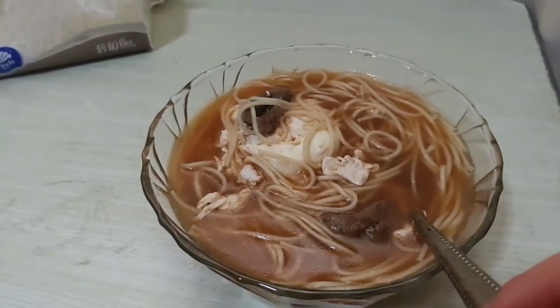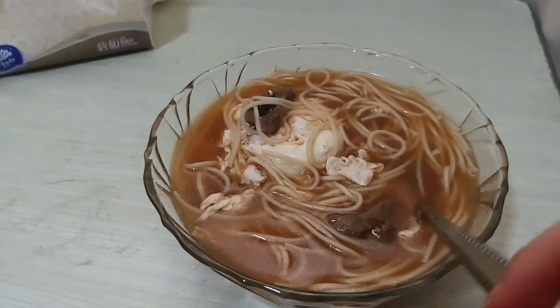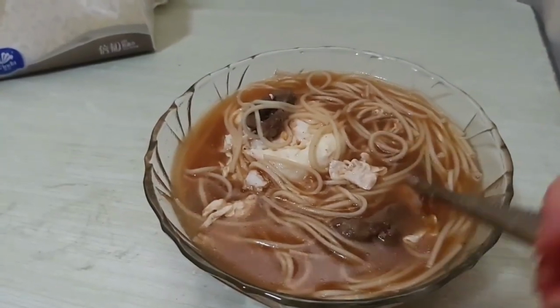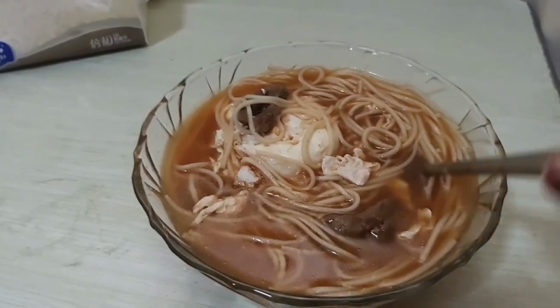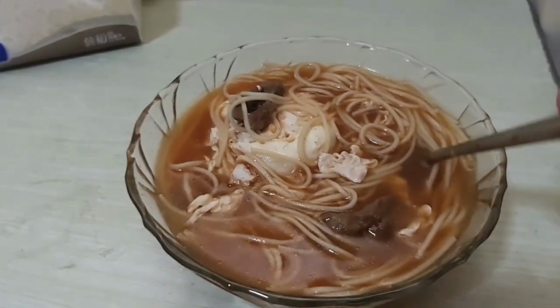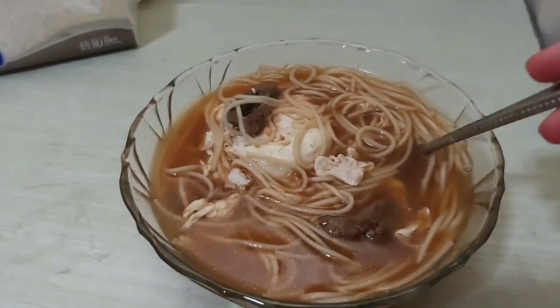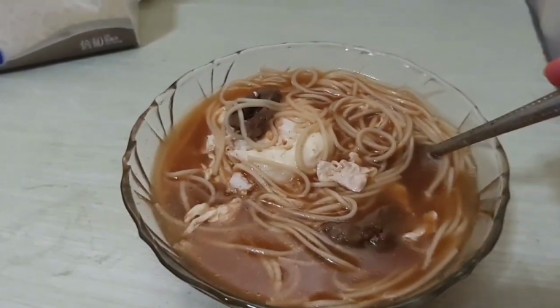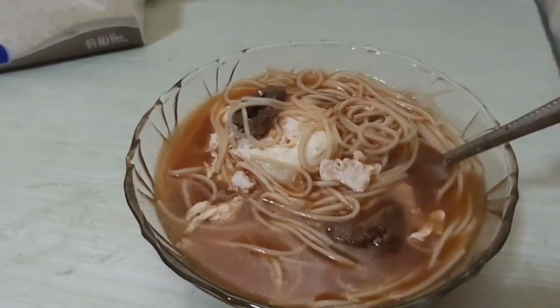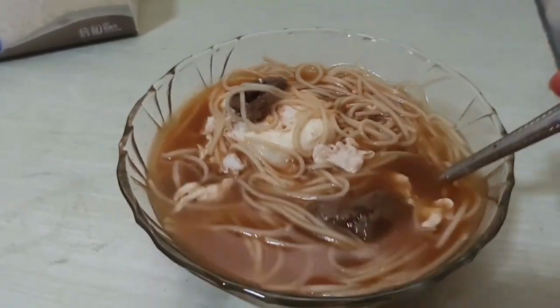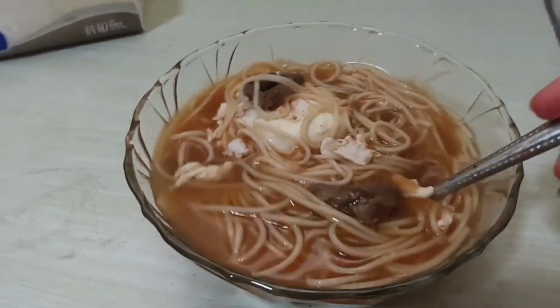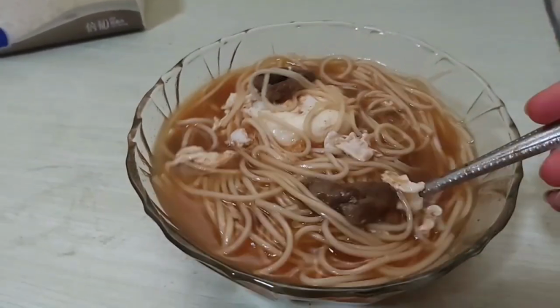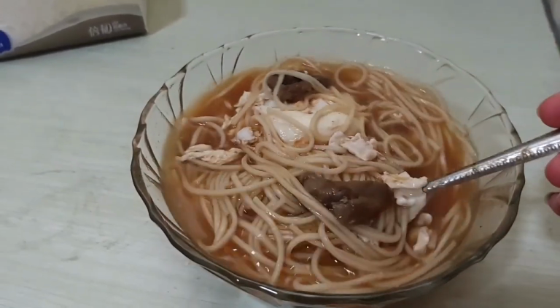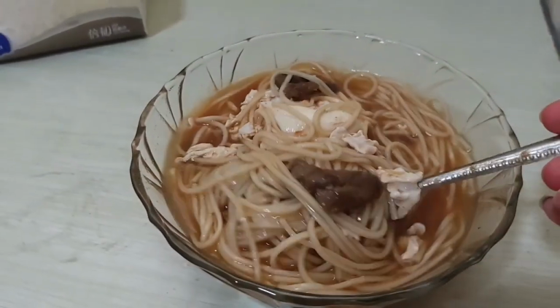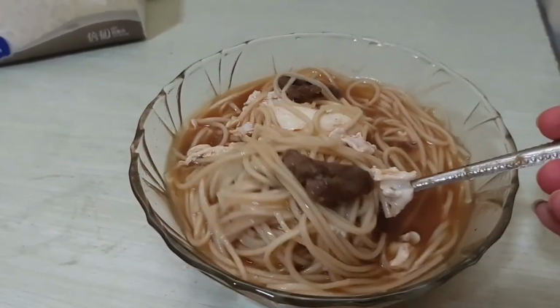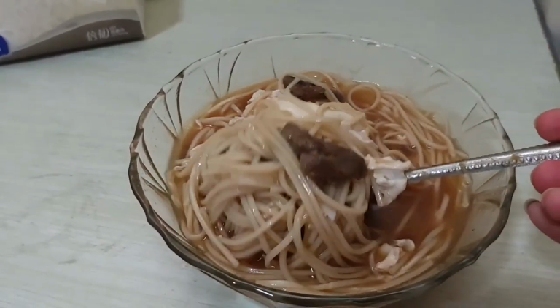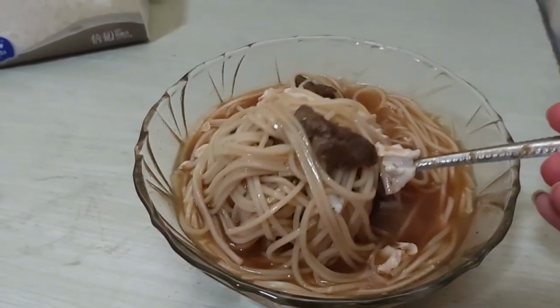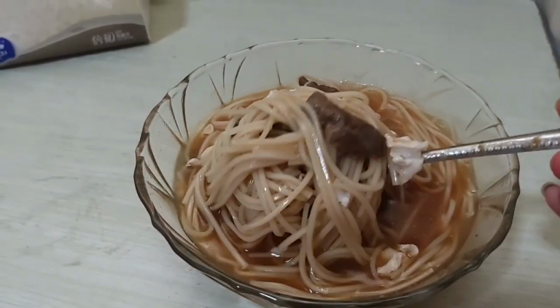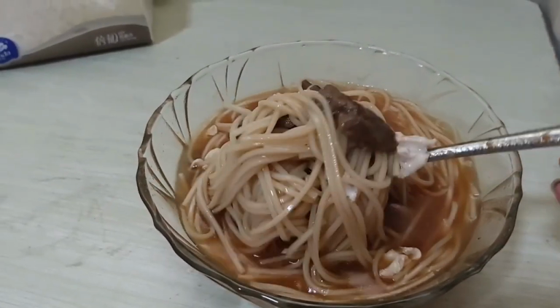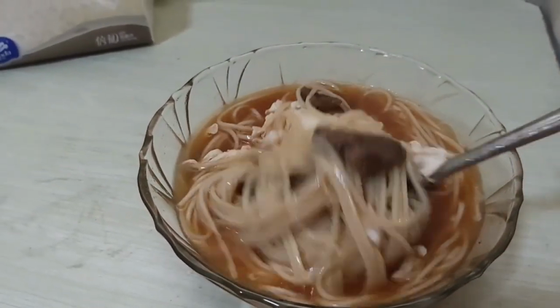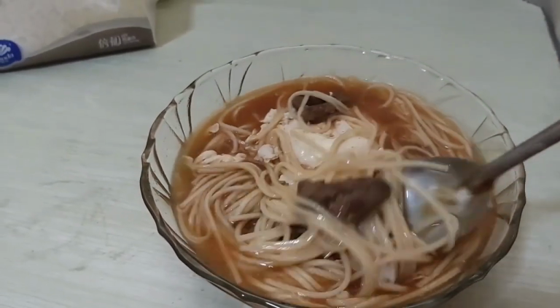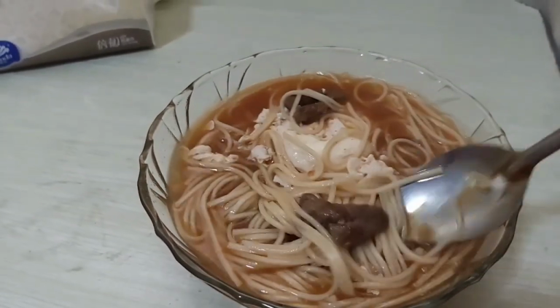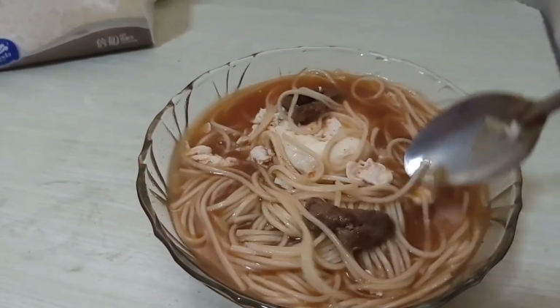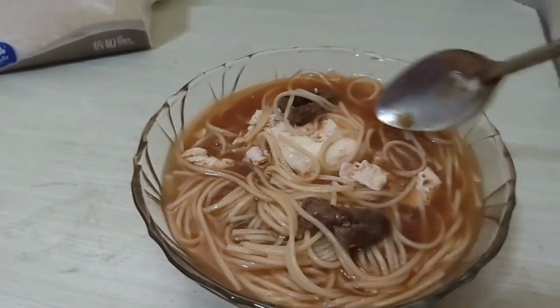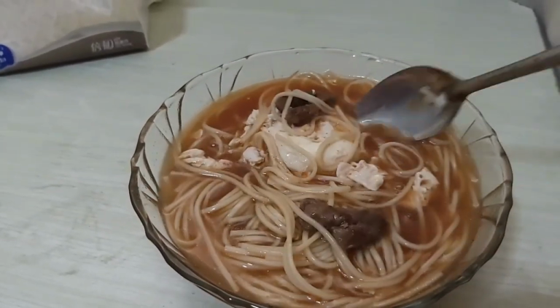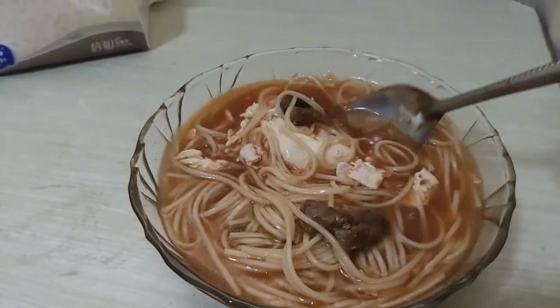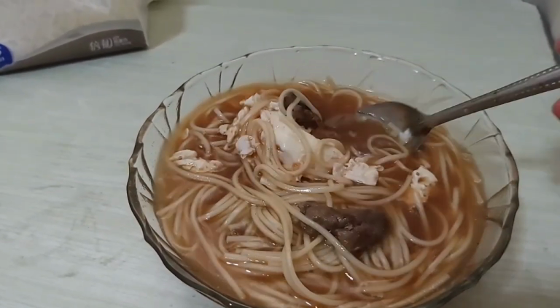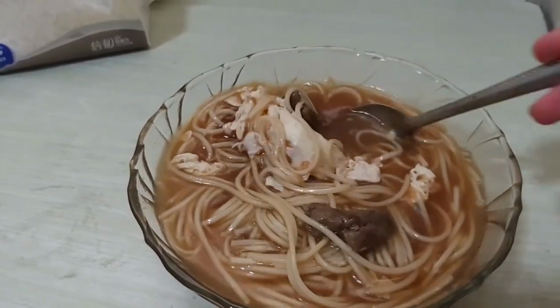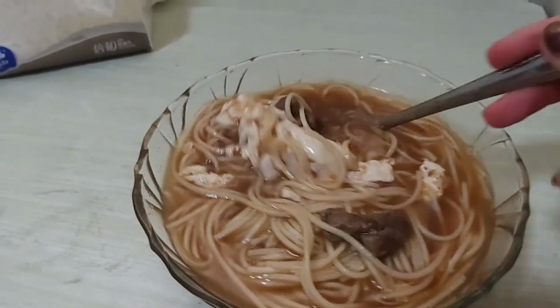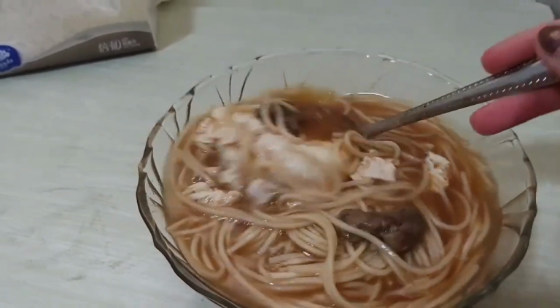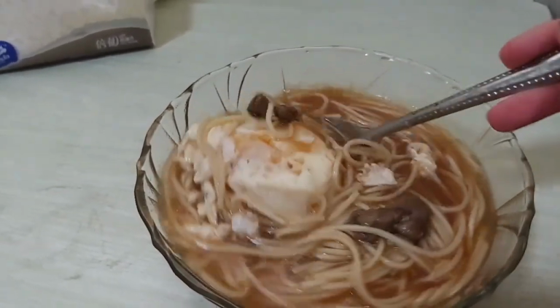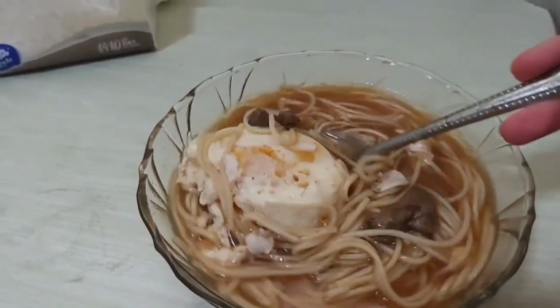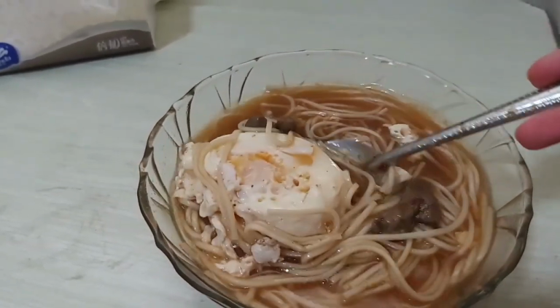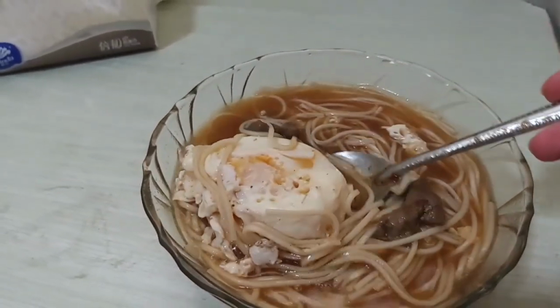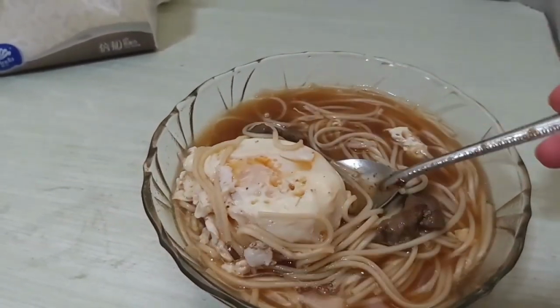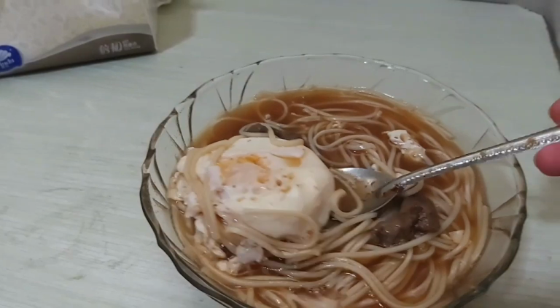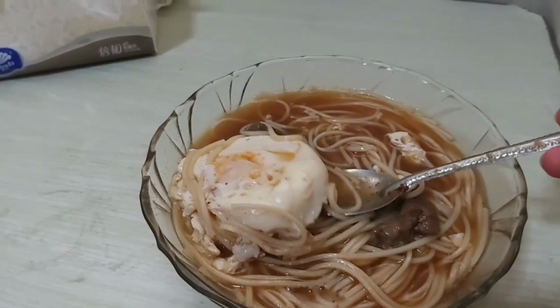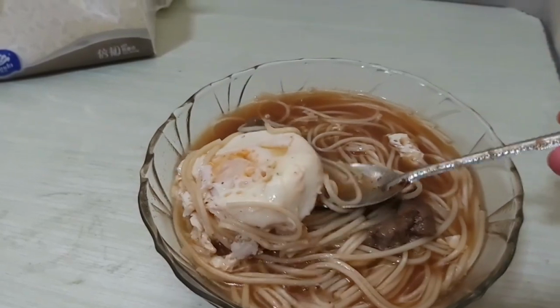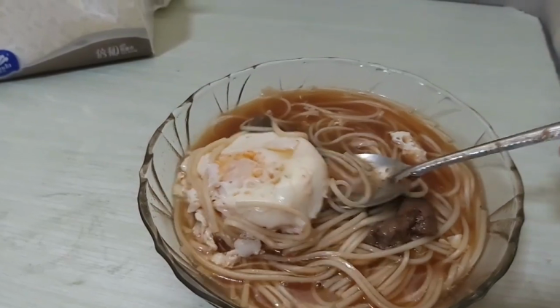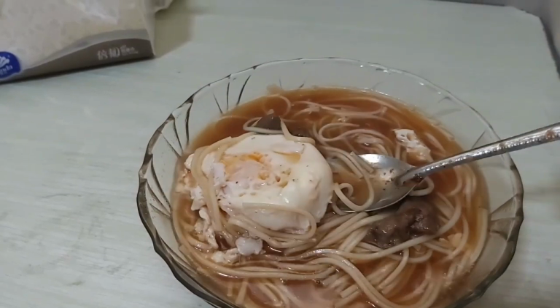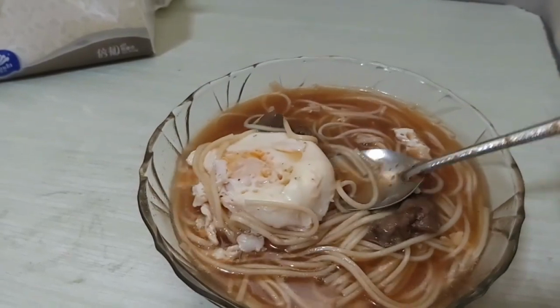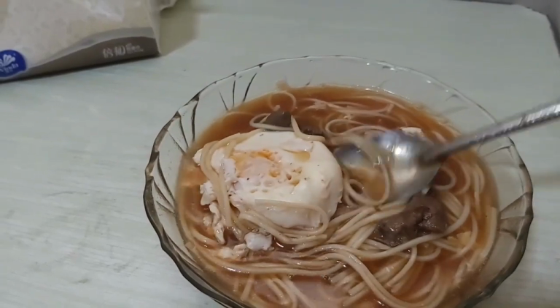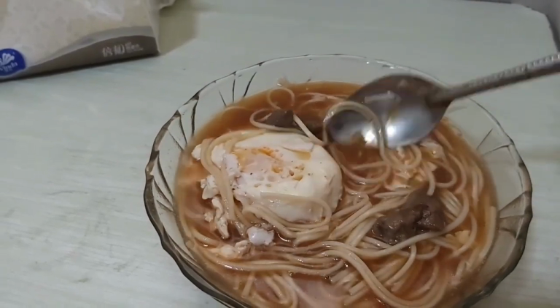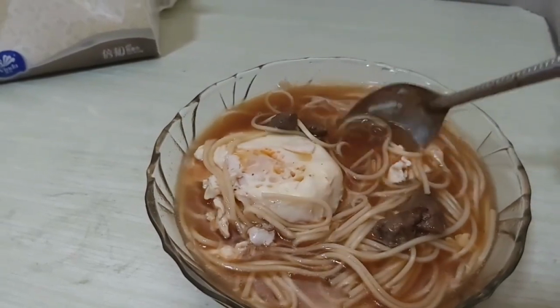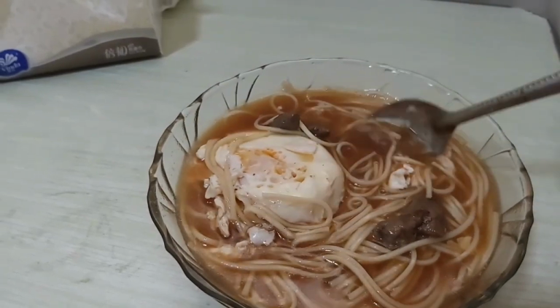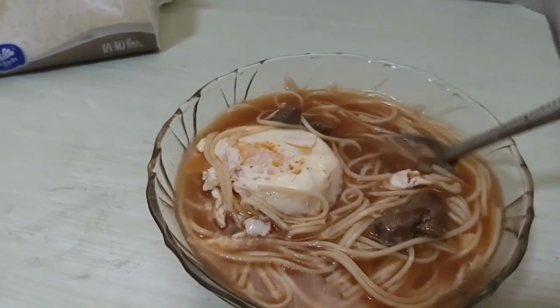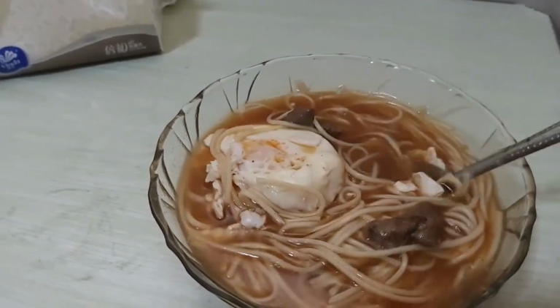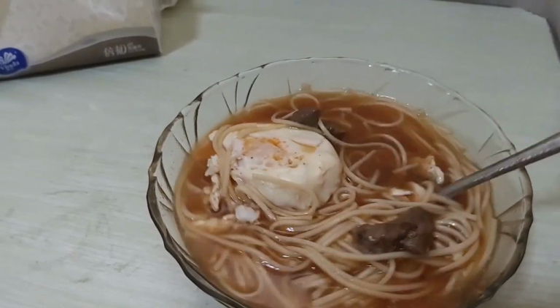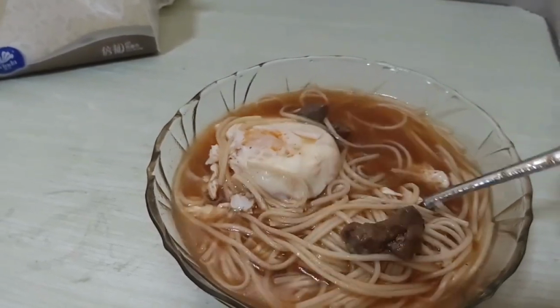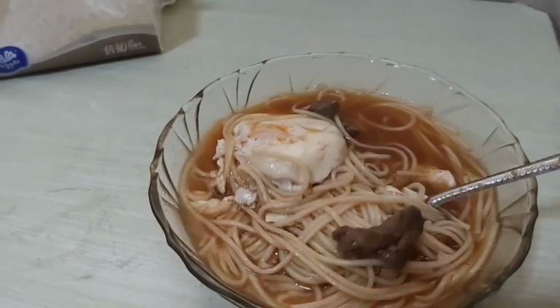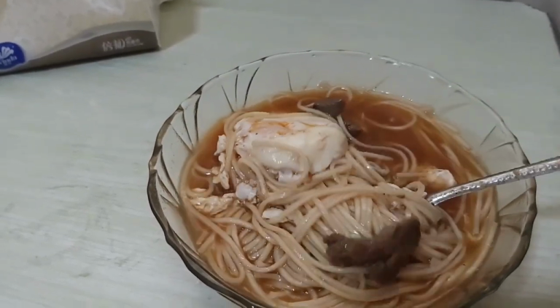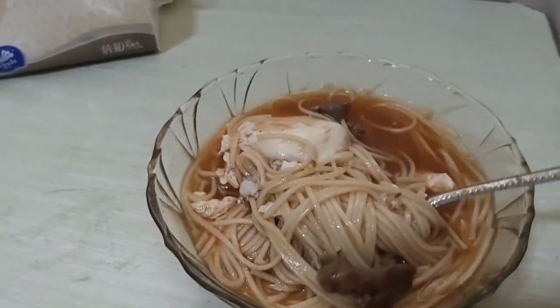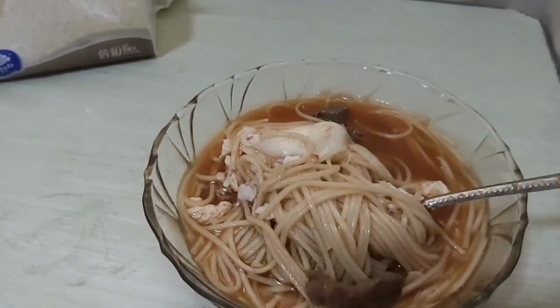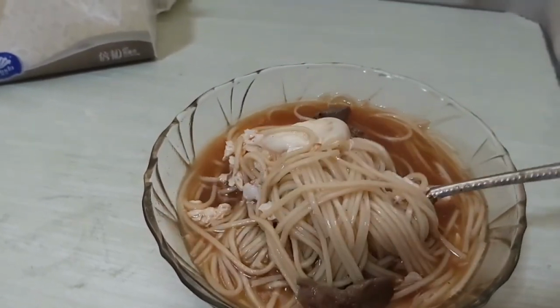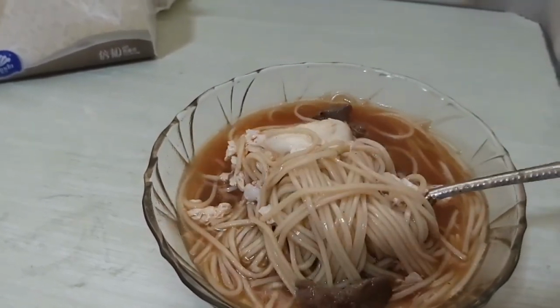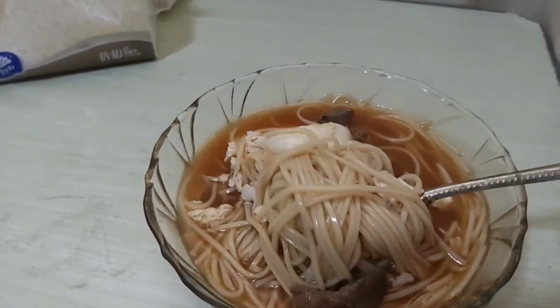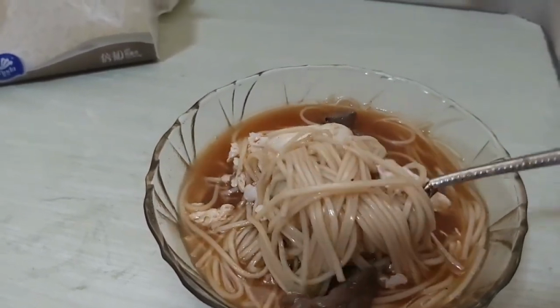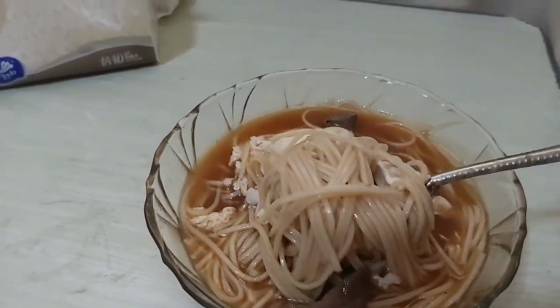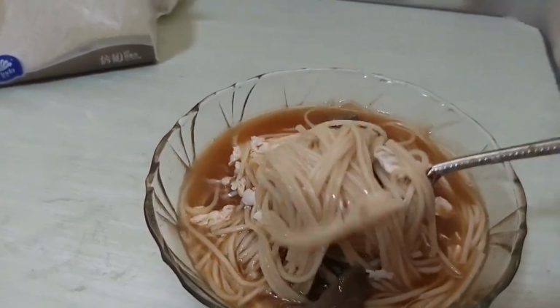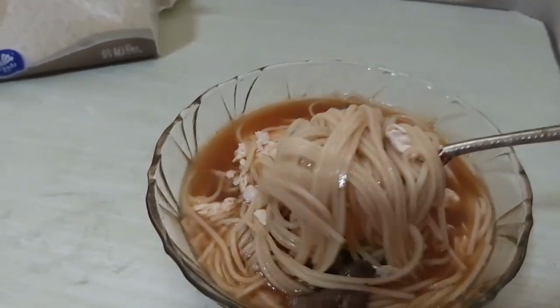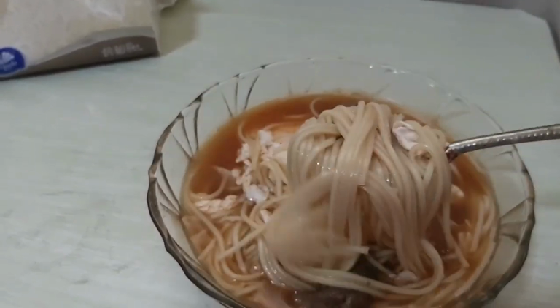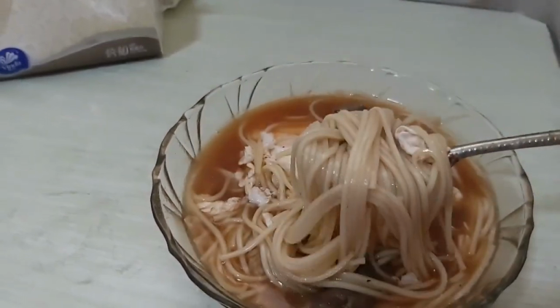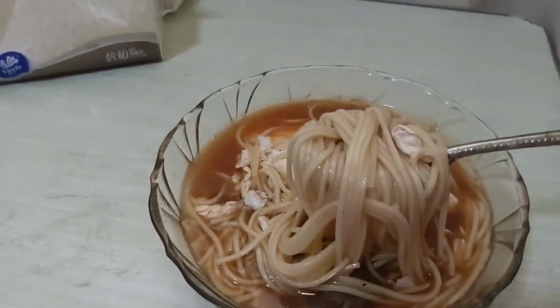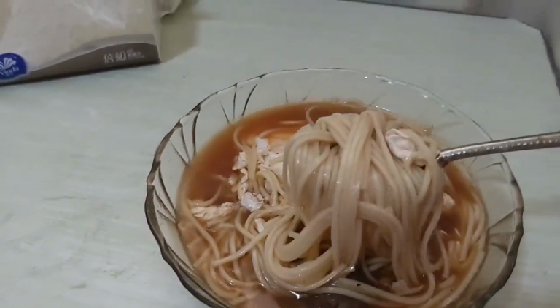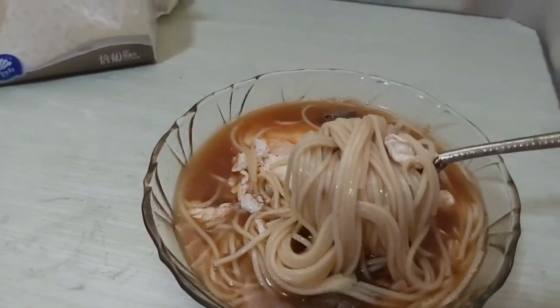It is now ready to serve. It's so delicious with all the toppings — because without them it will be so bland.